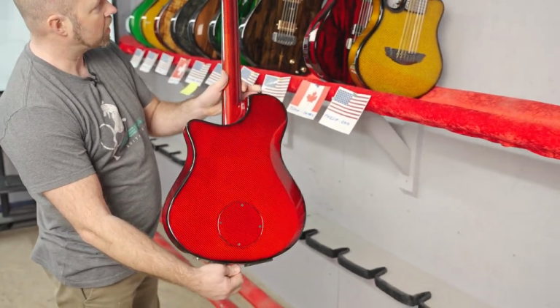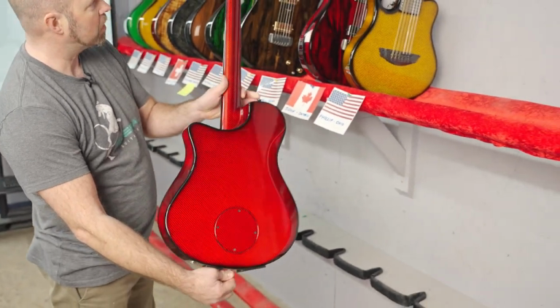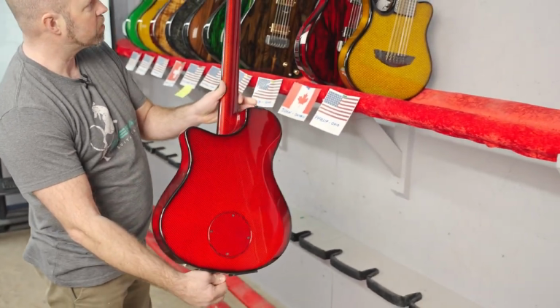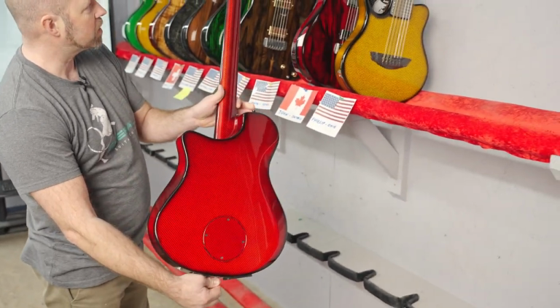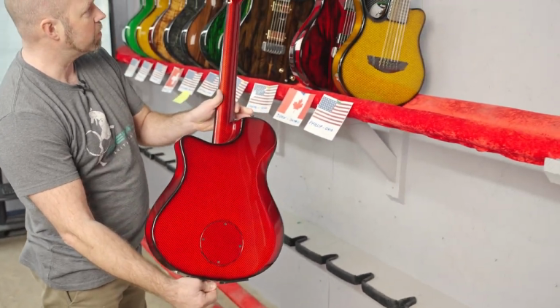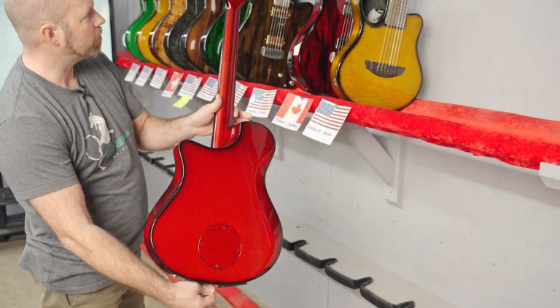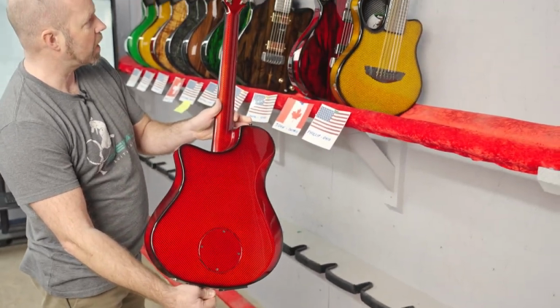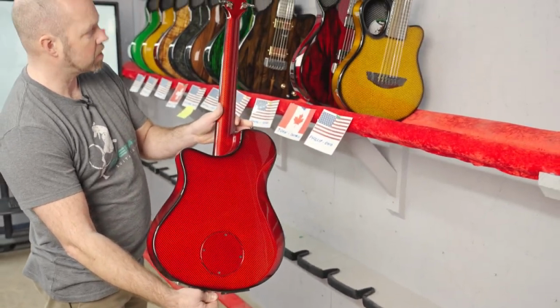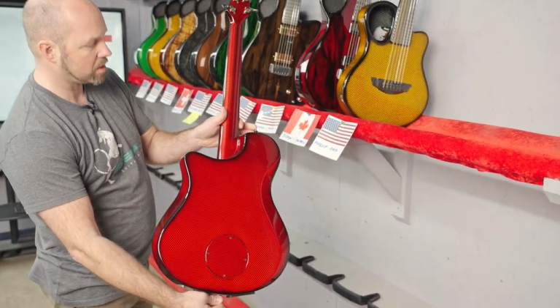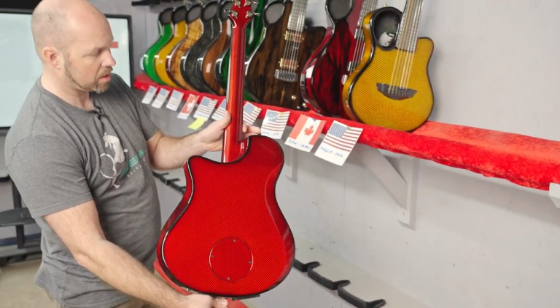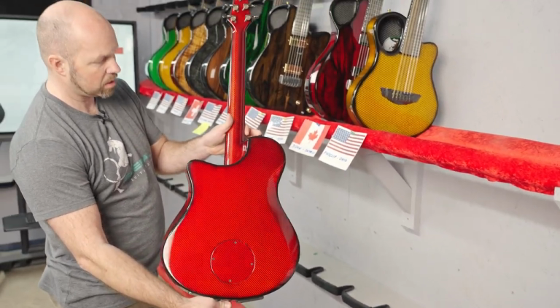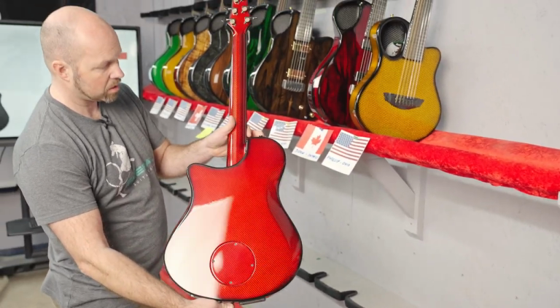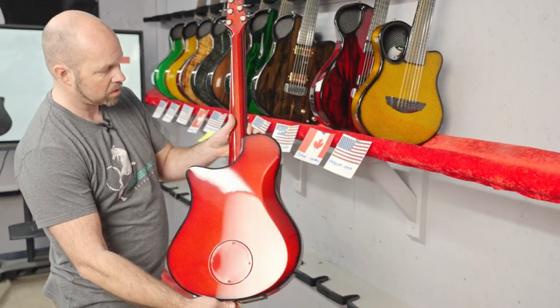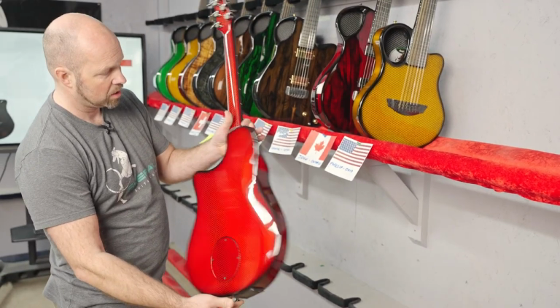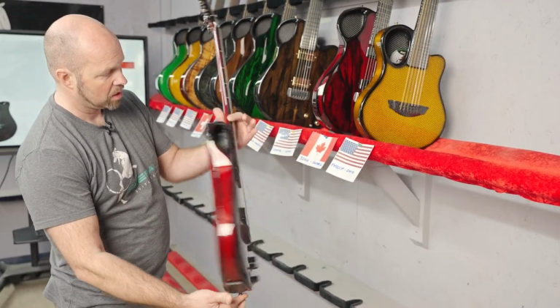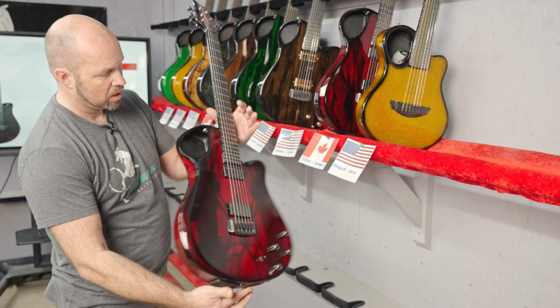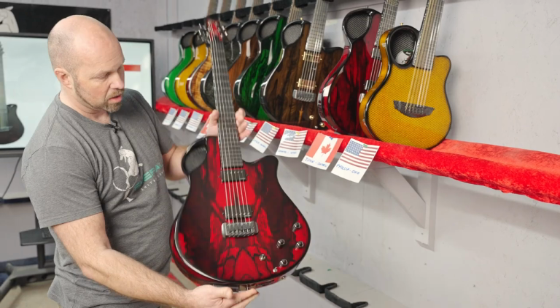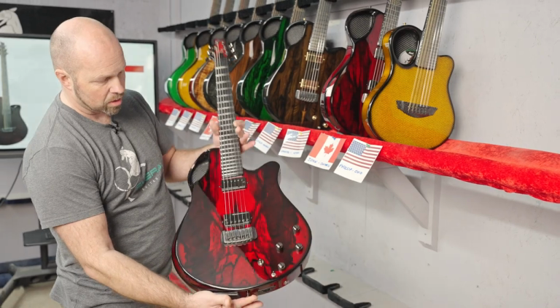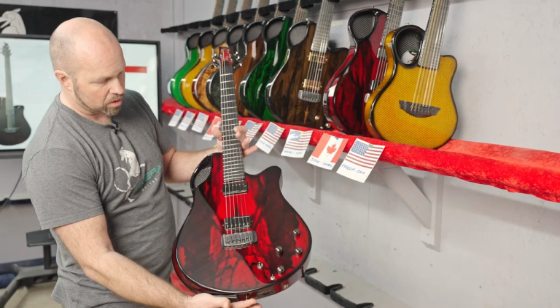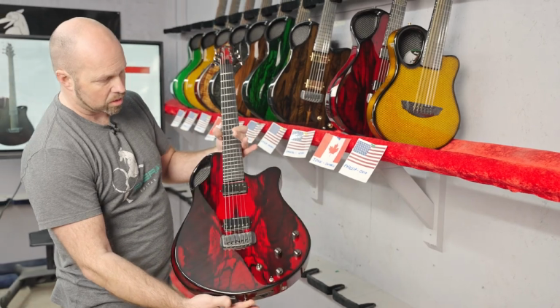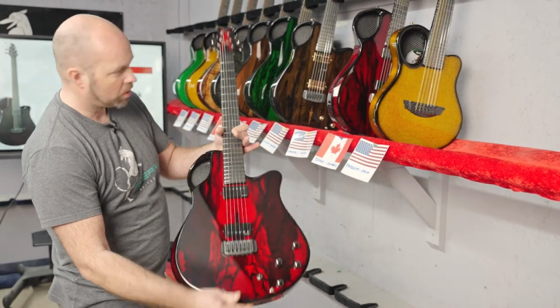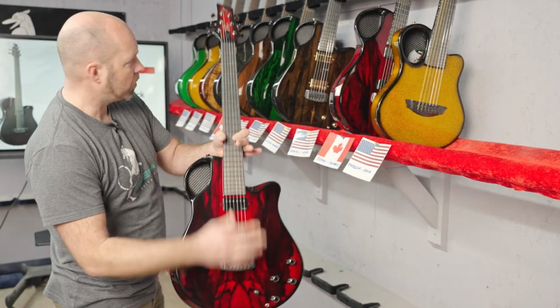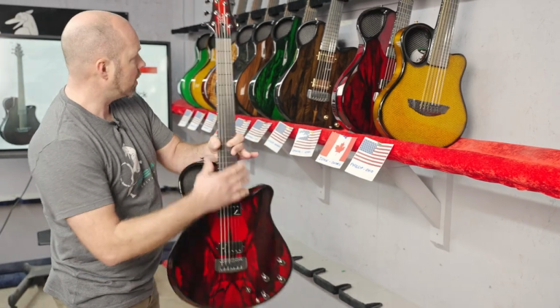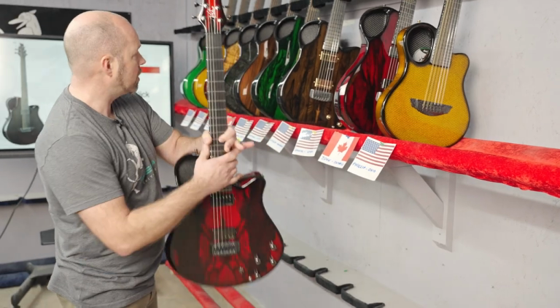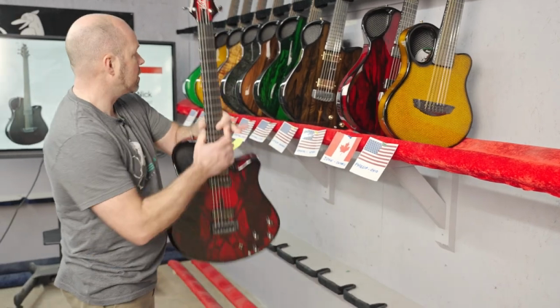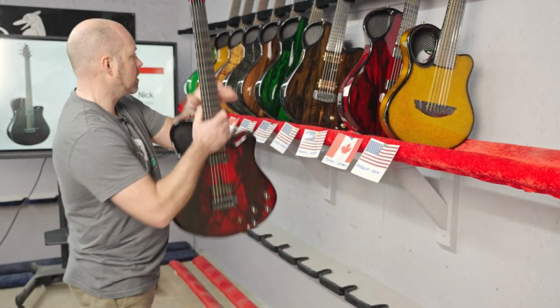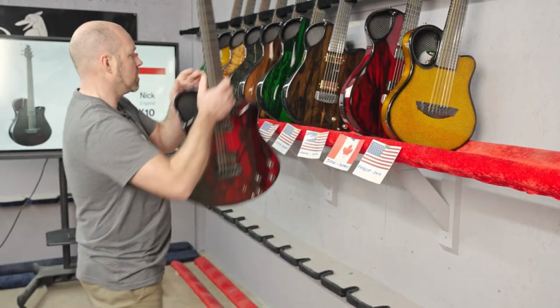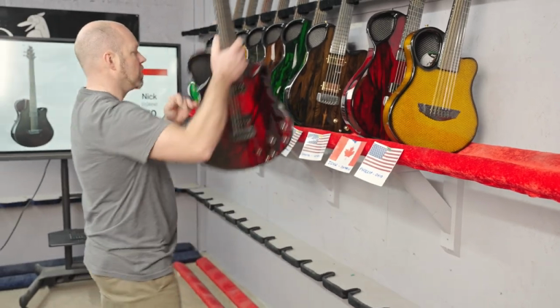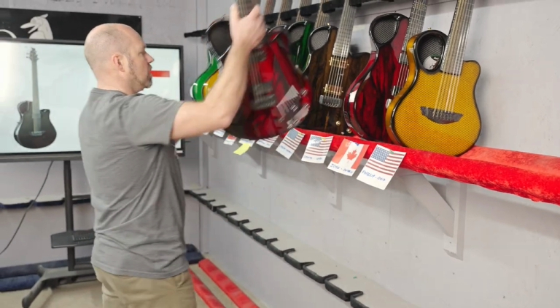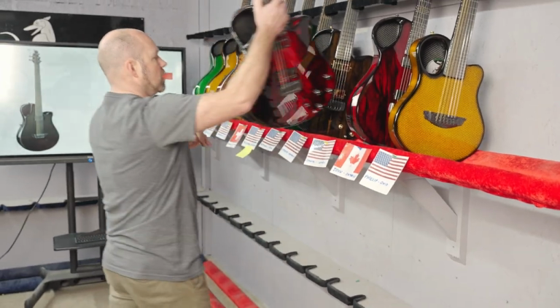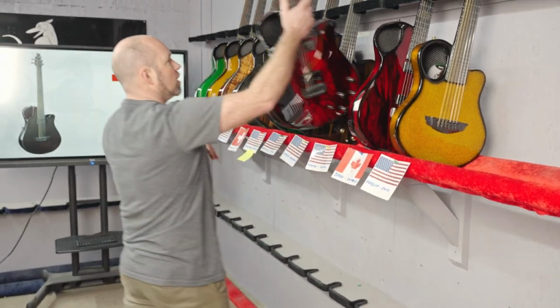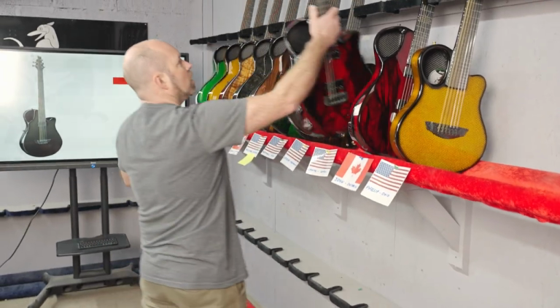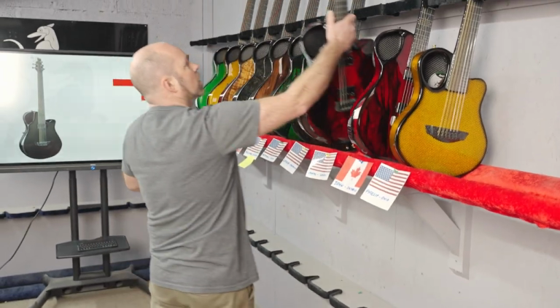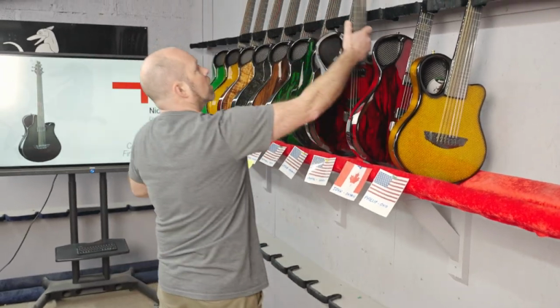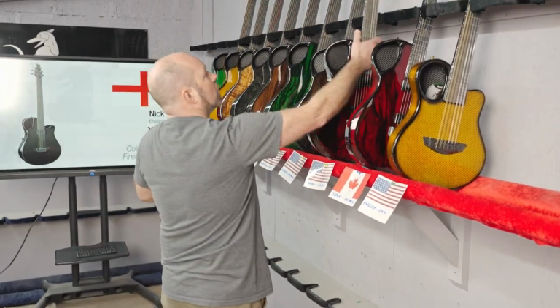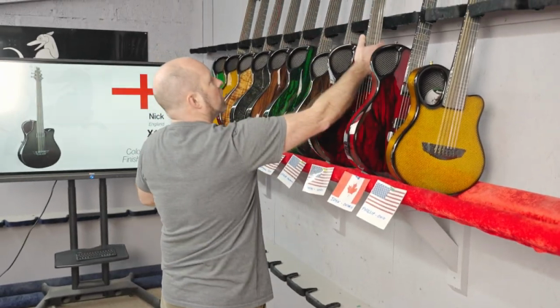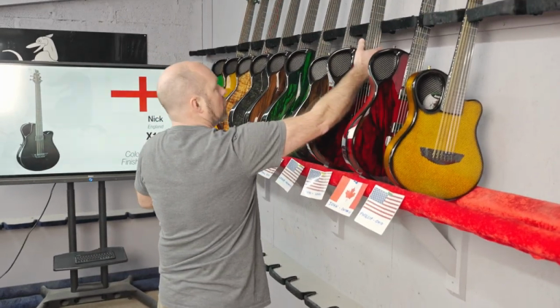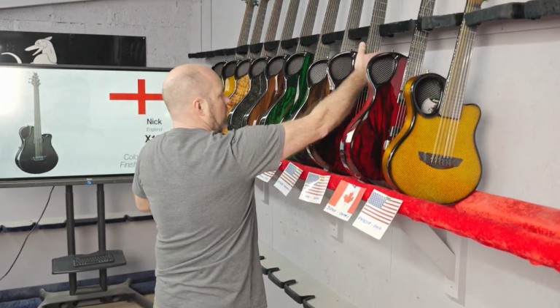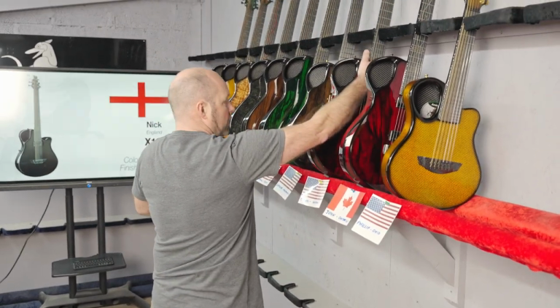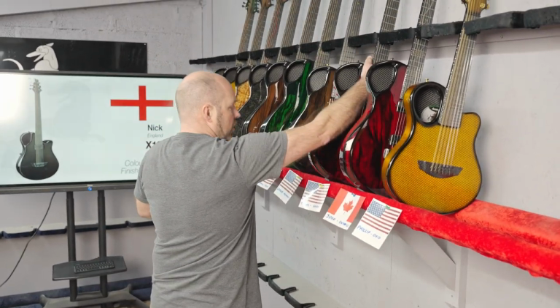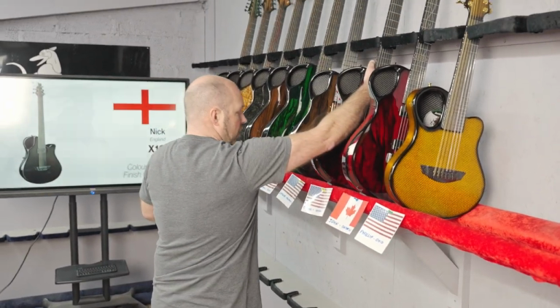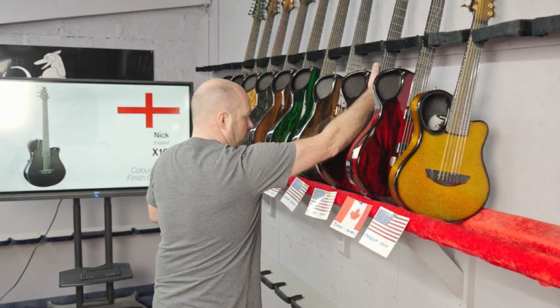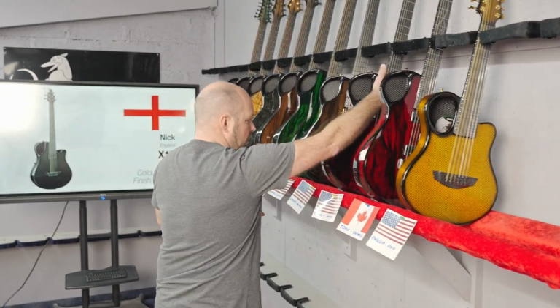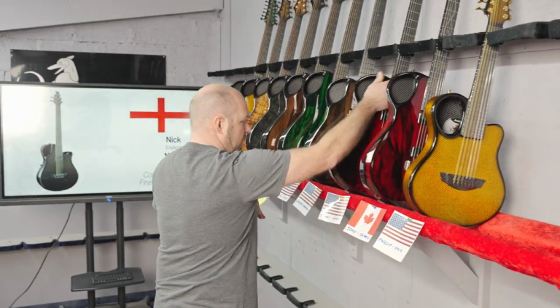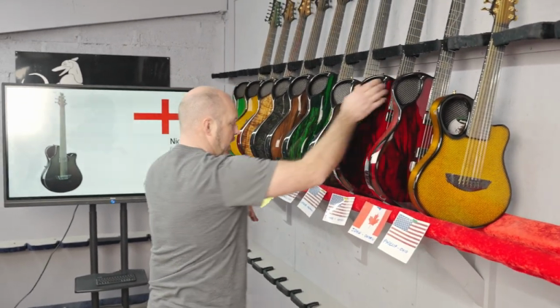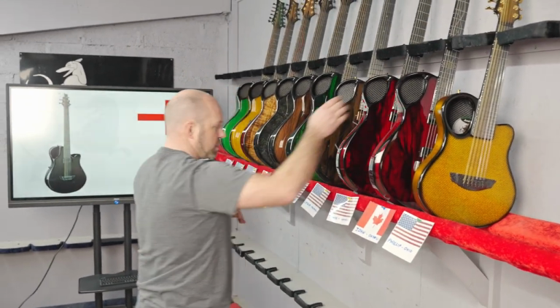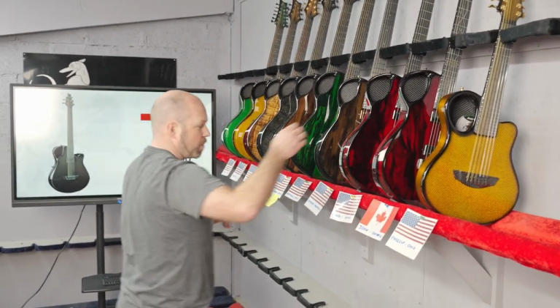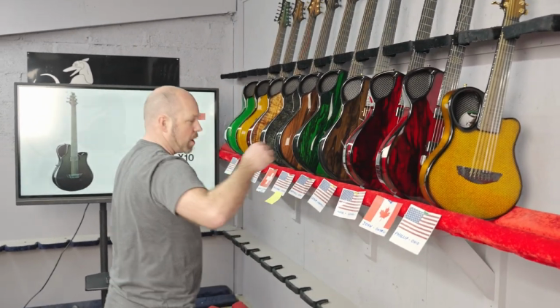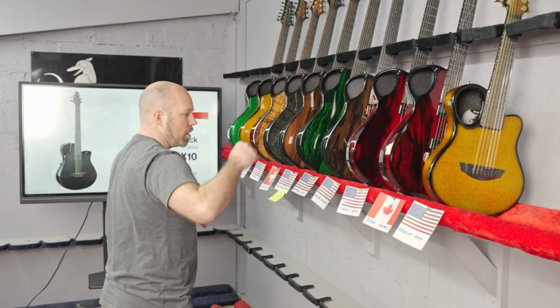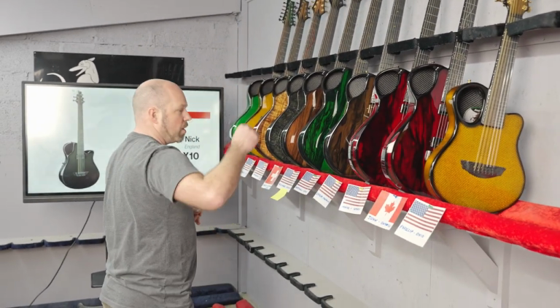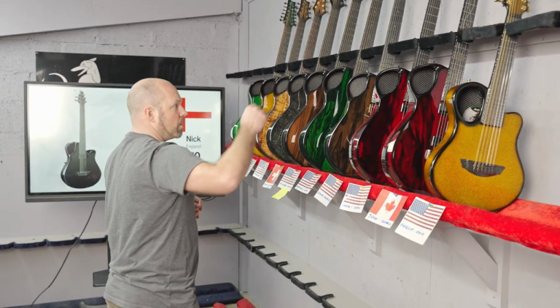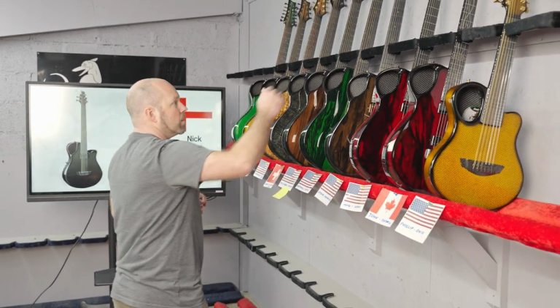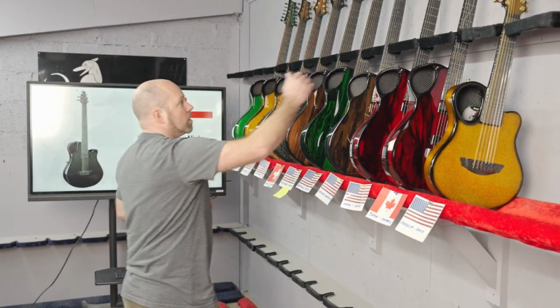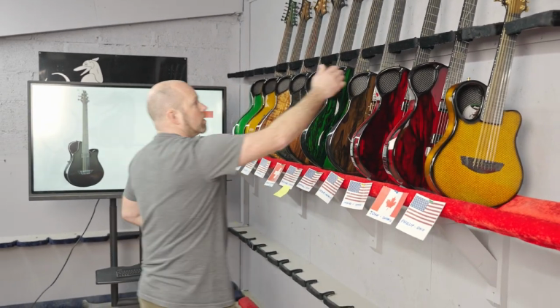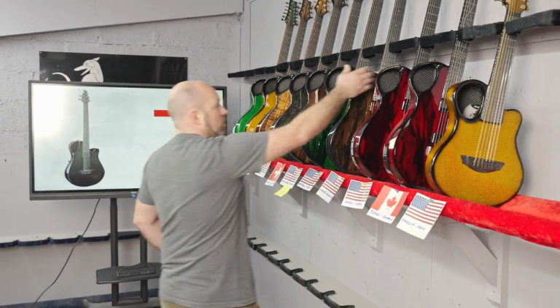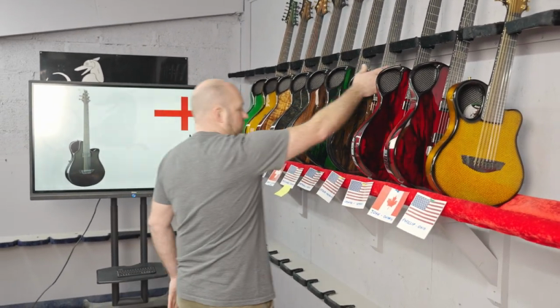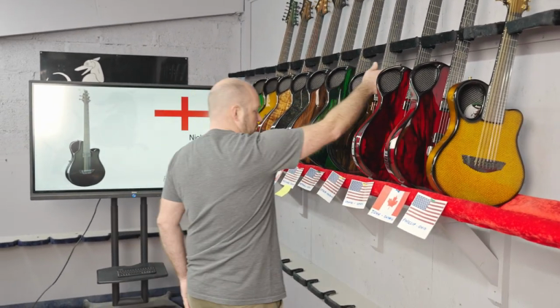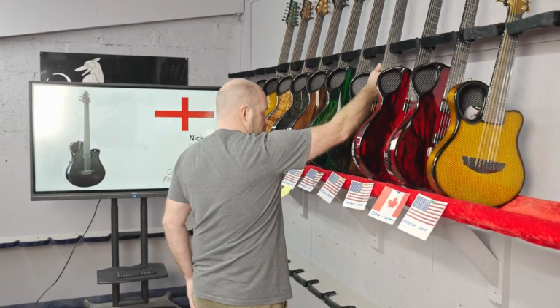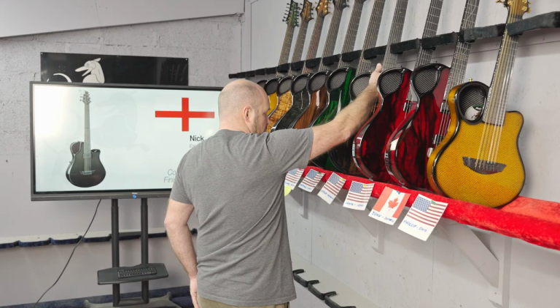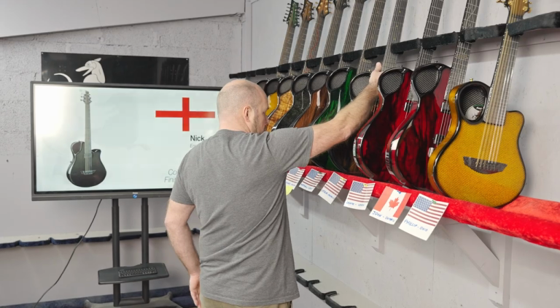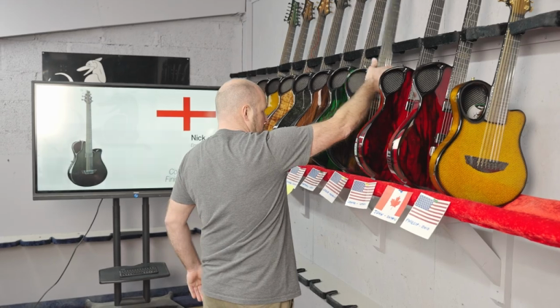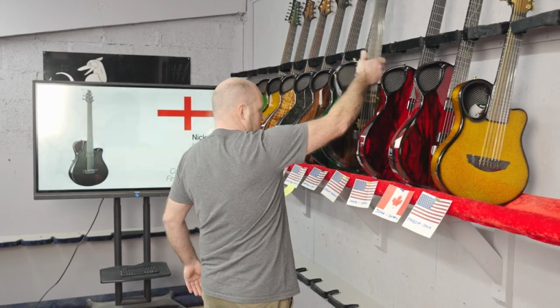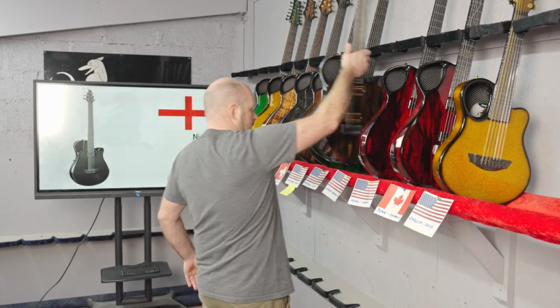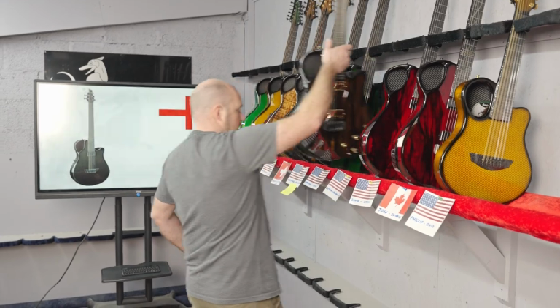Same back and sides as John's — so a really nice pair of Virtuos to start with.